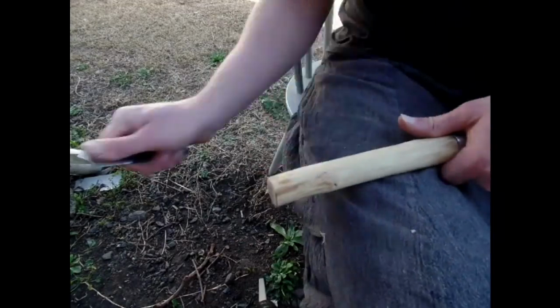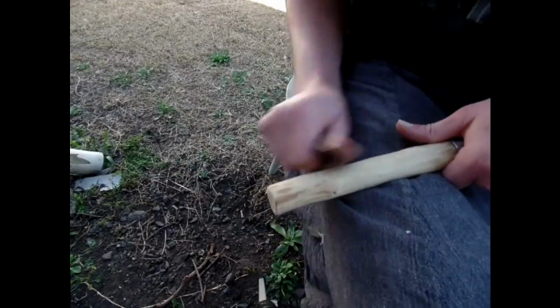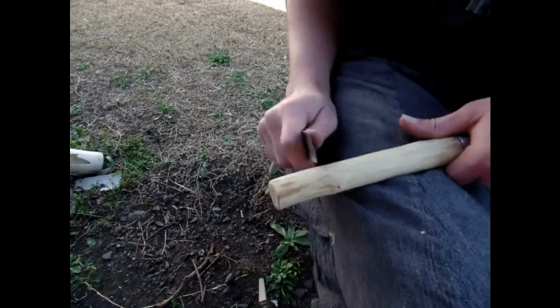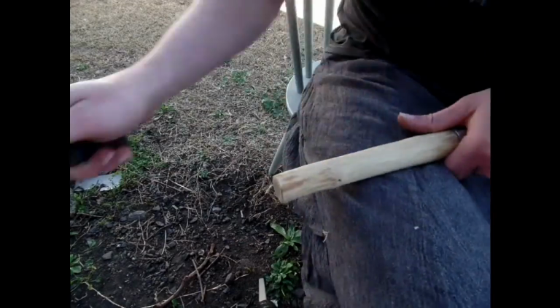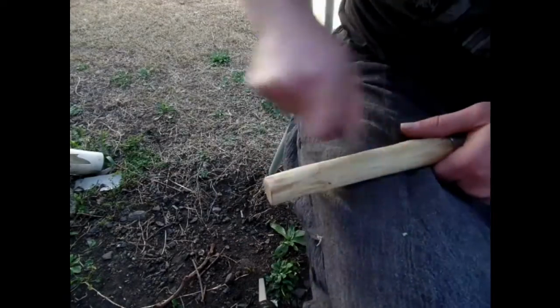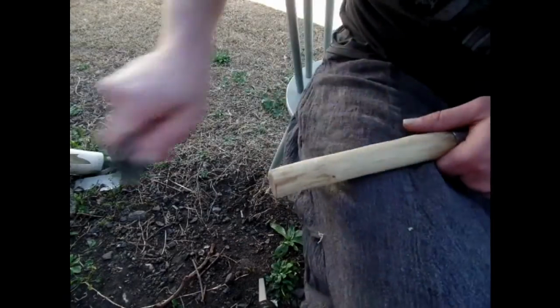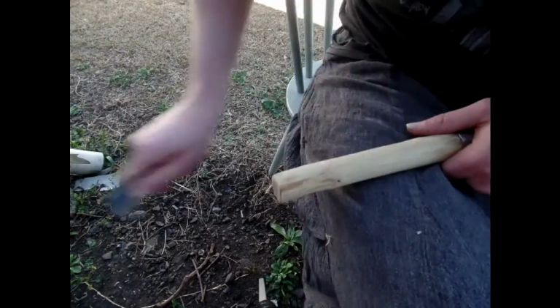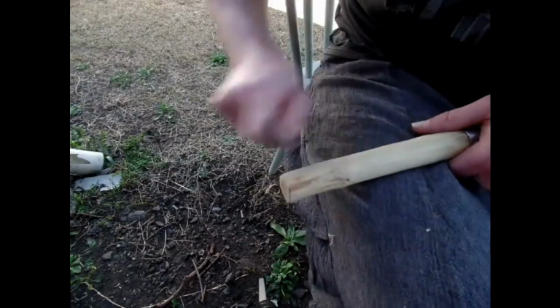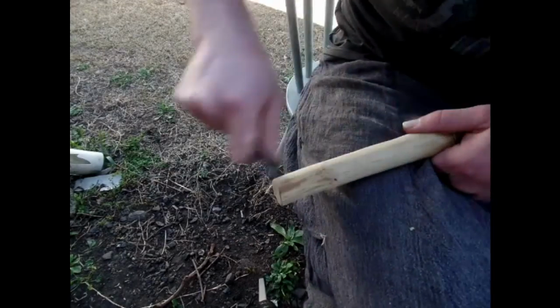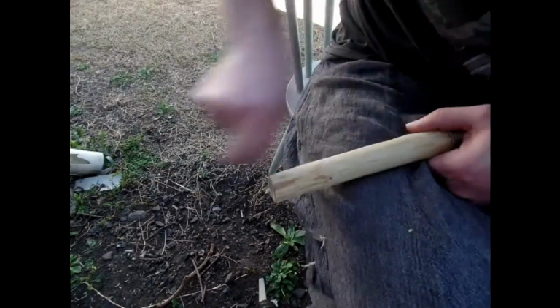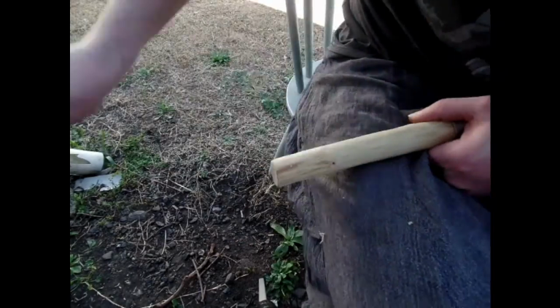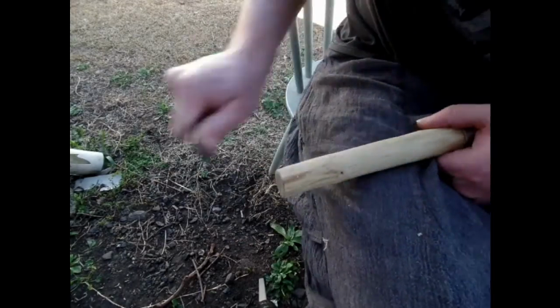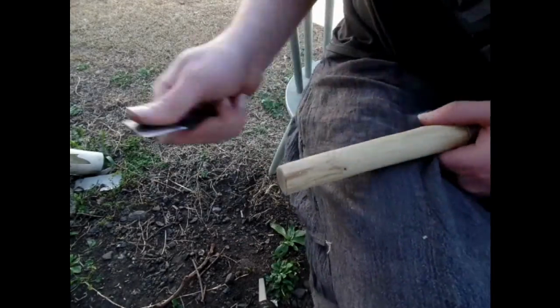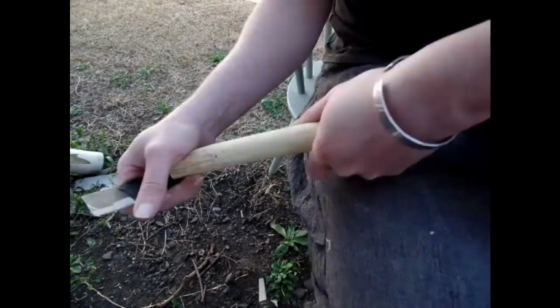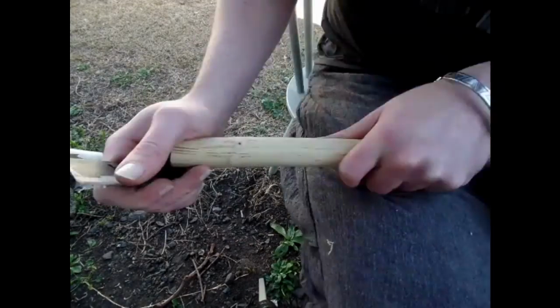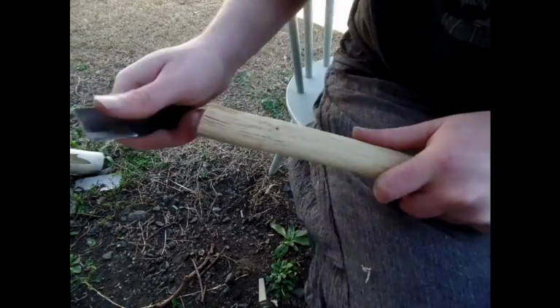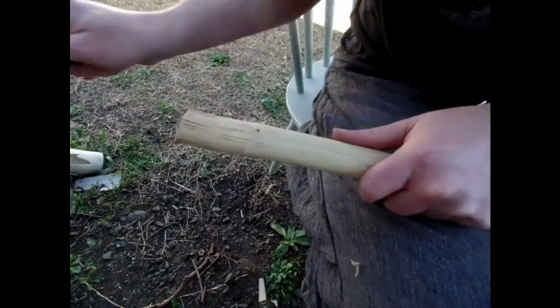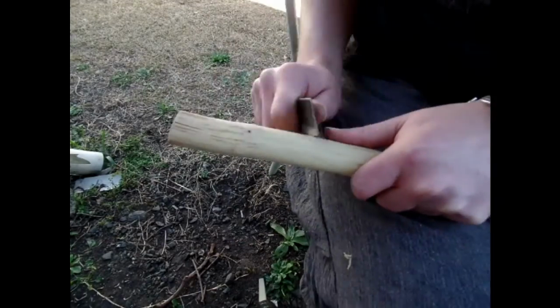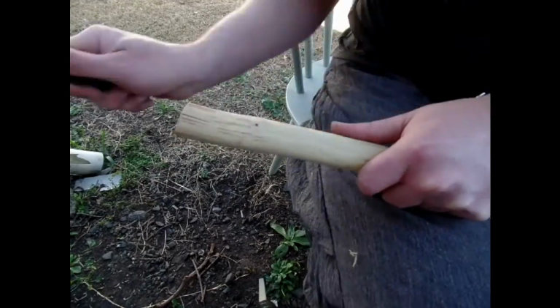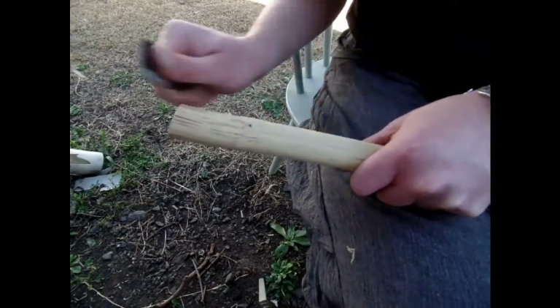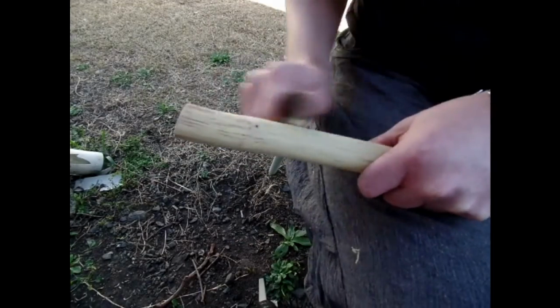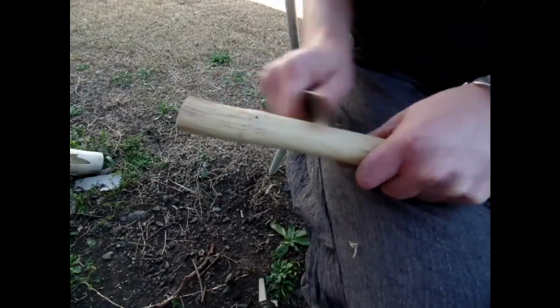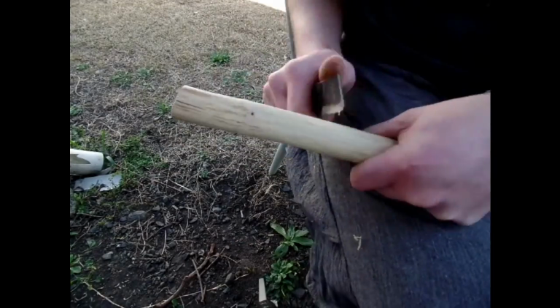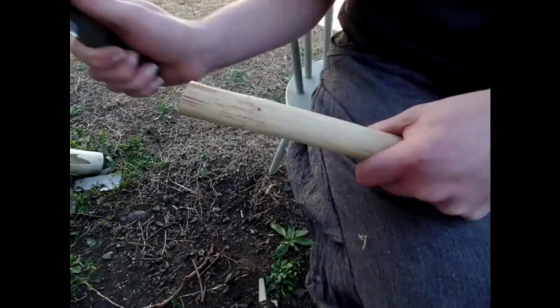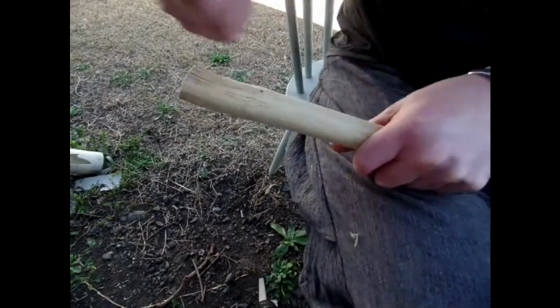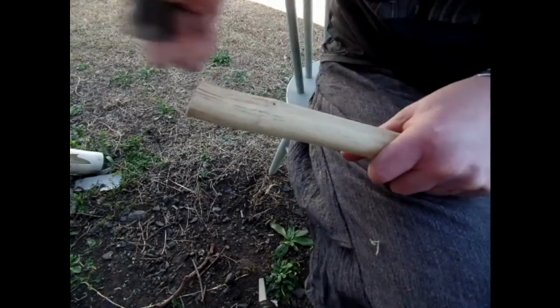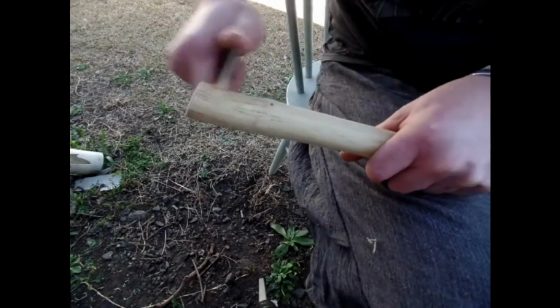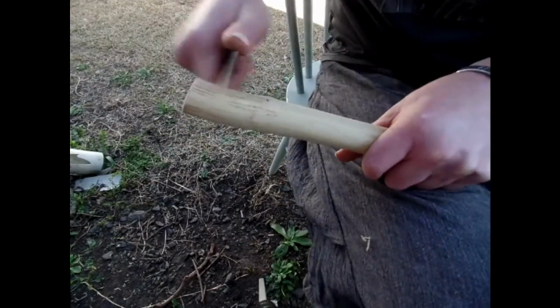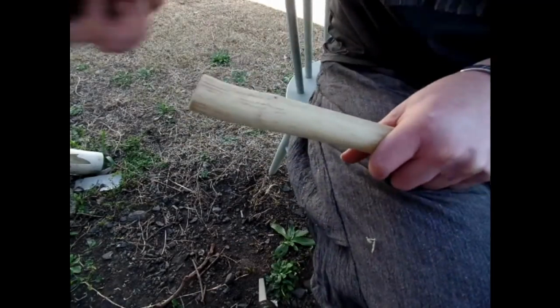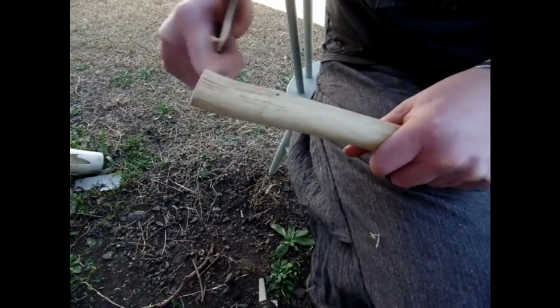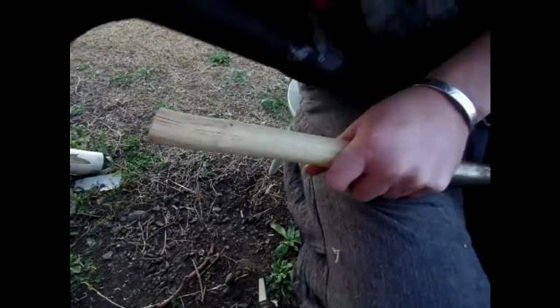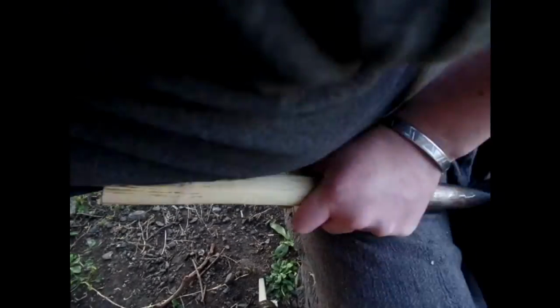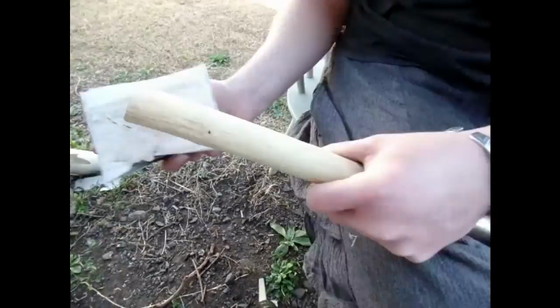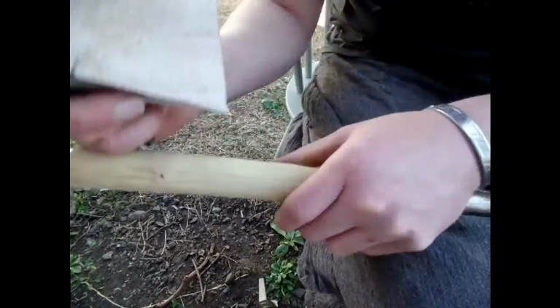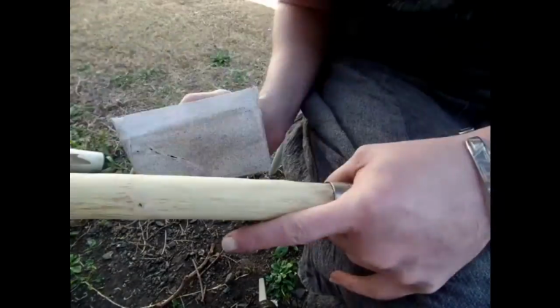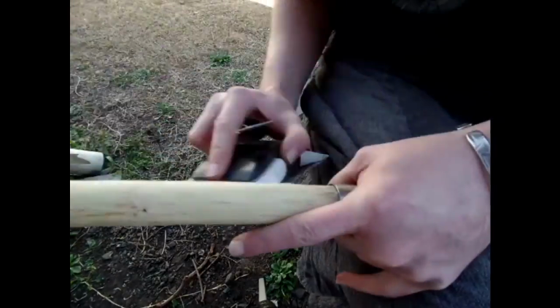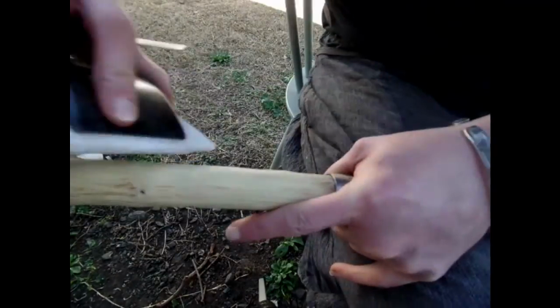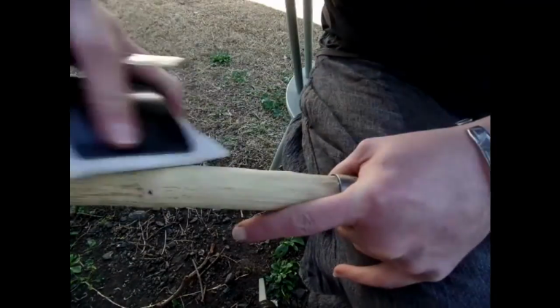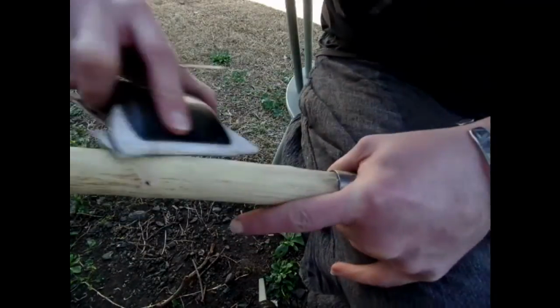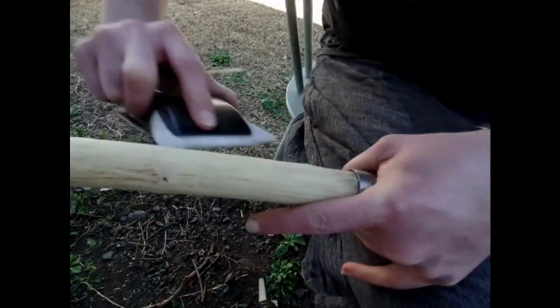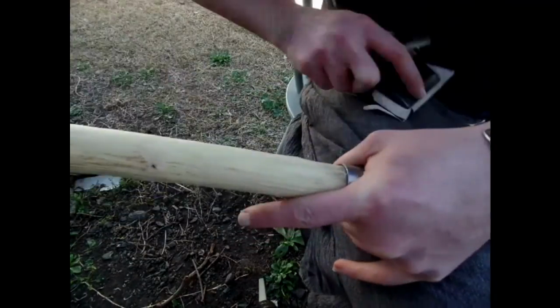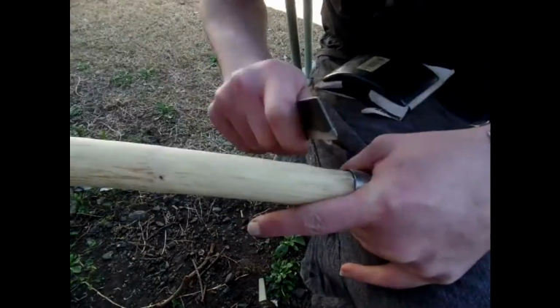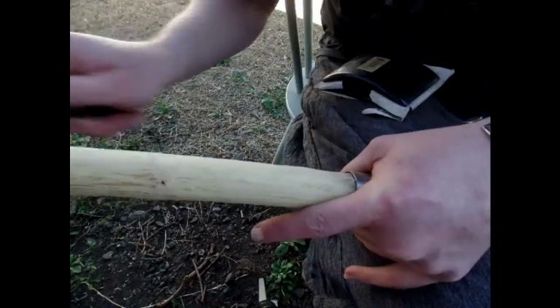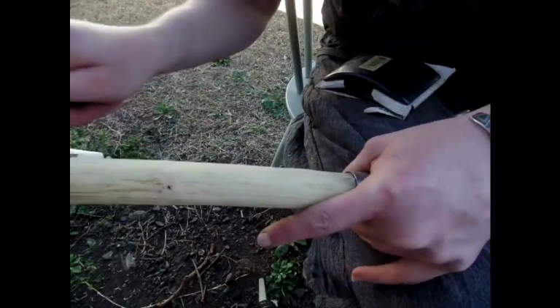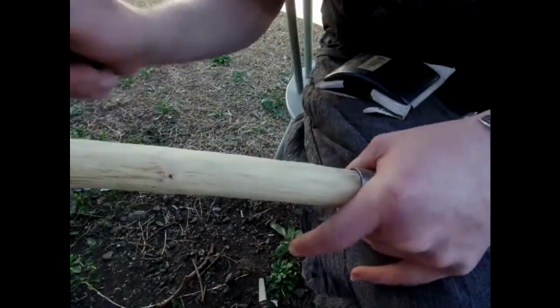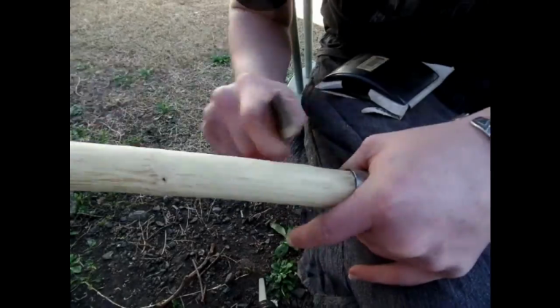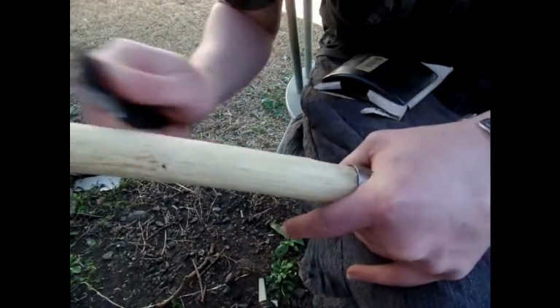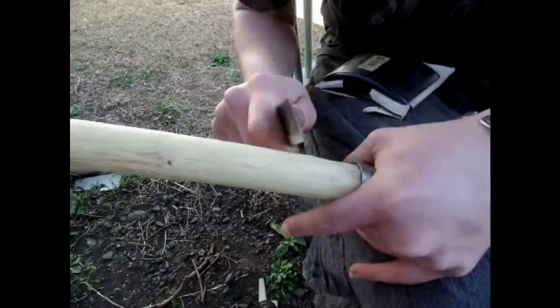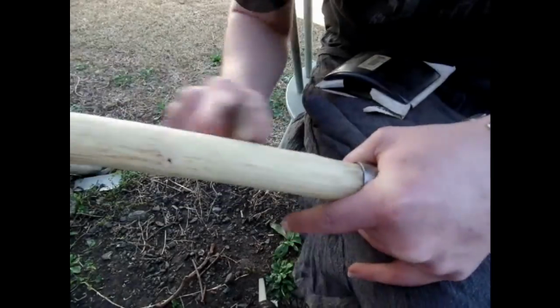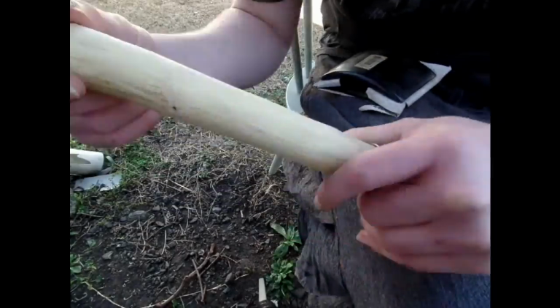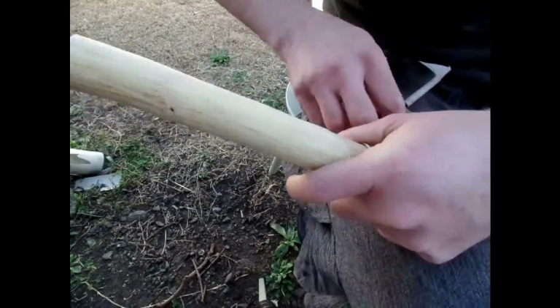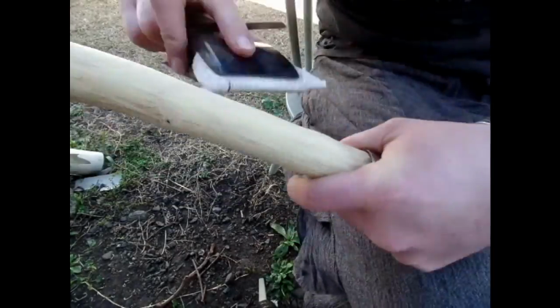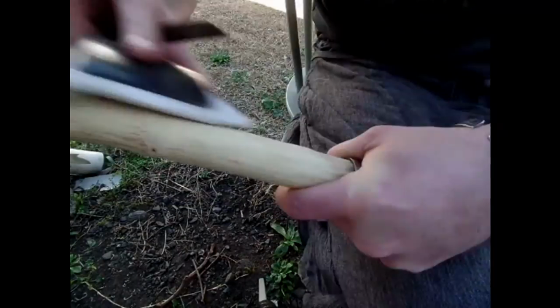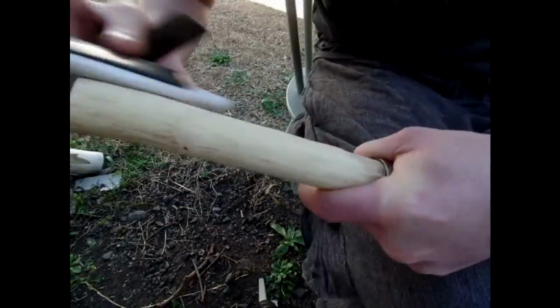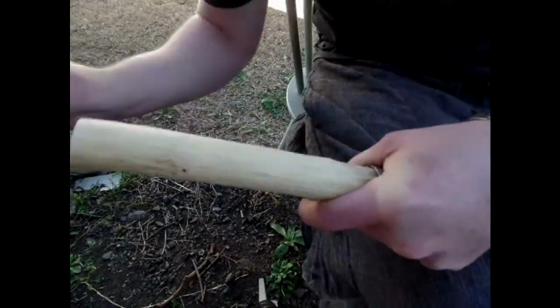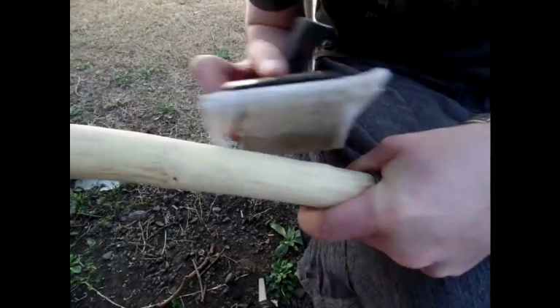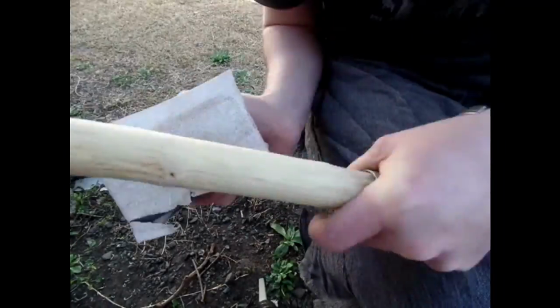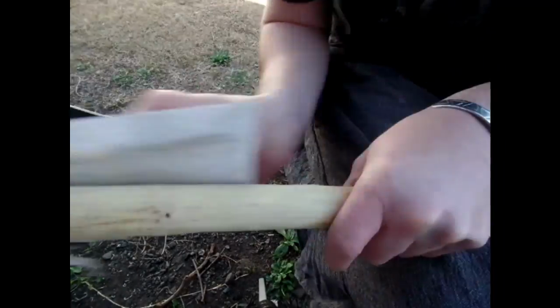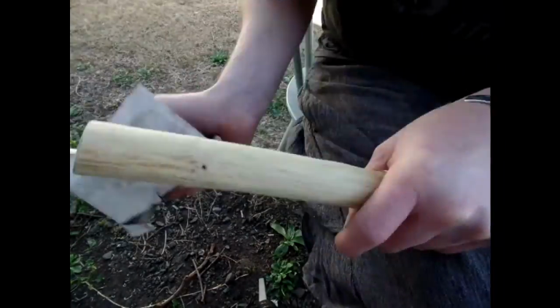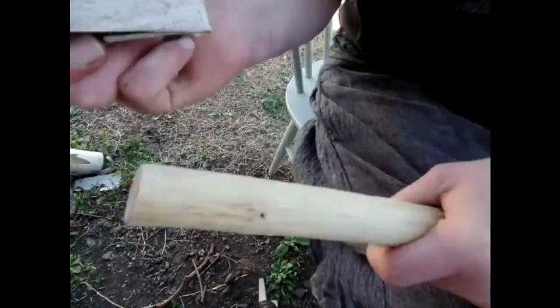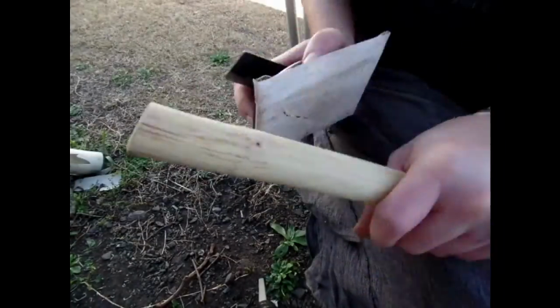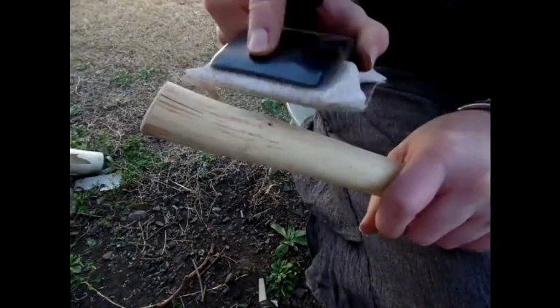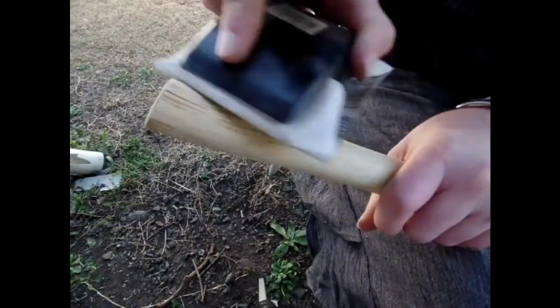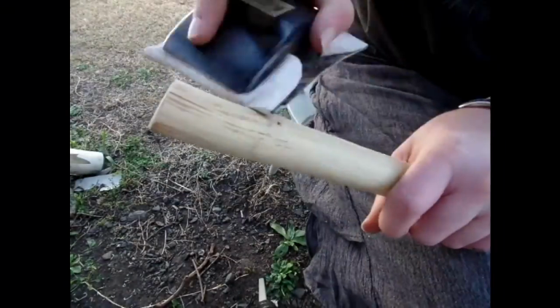I did a bit of sanding on the base of it to get it into the handle snugly, then drill the hole and put a self-tapping screw in to hold the handle in.